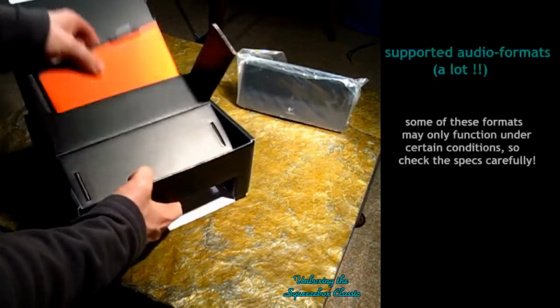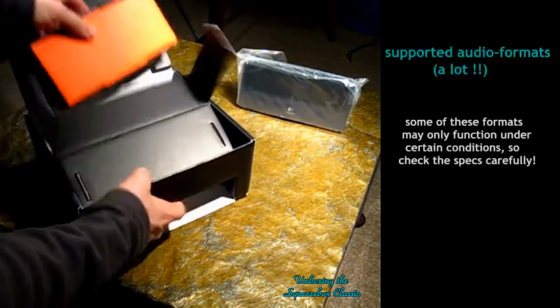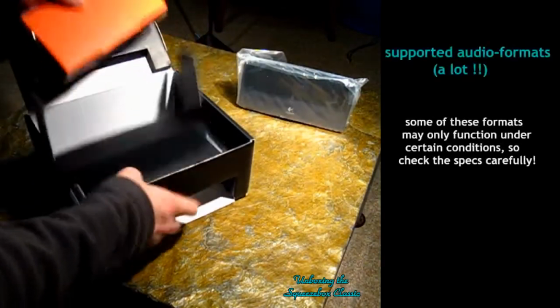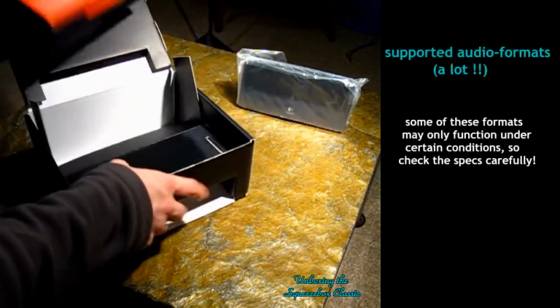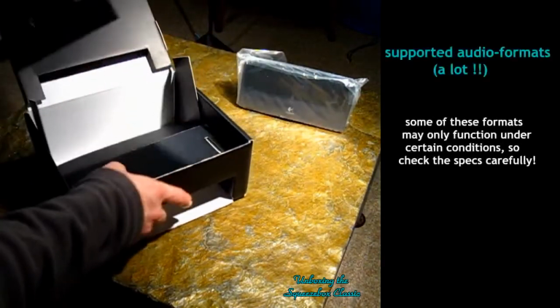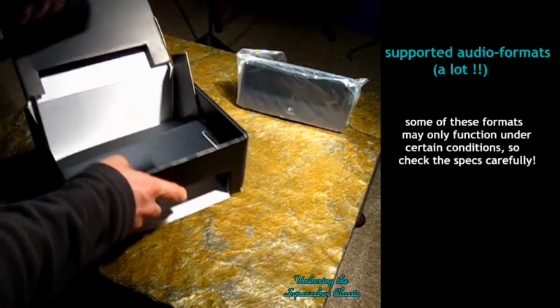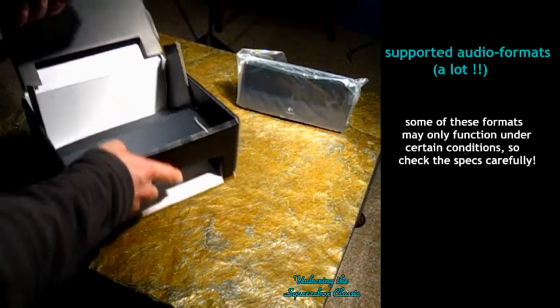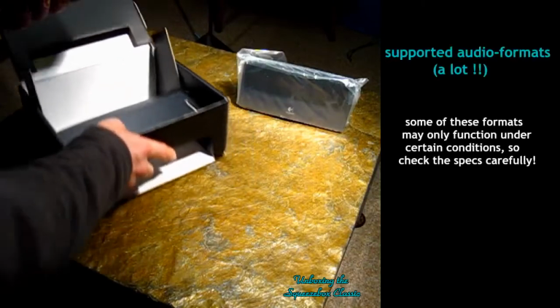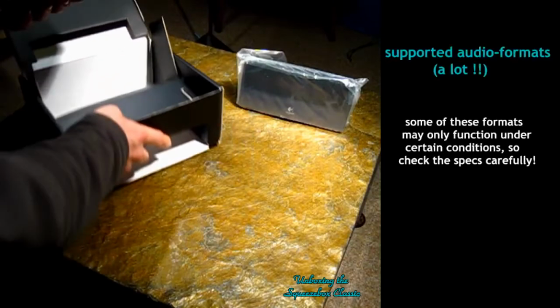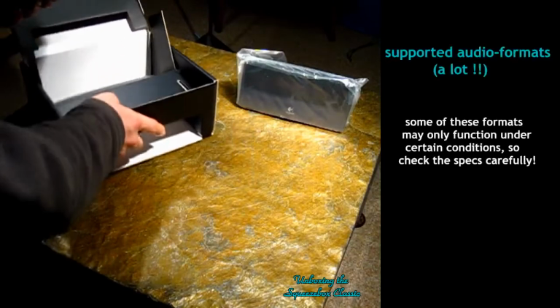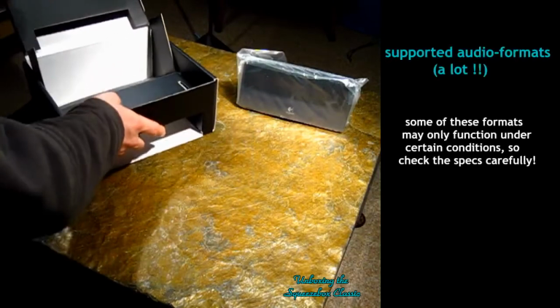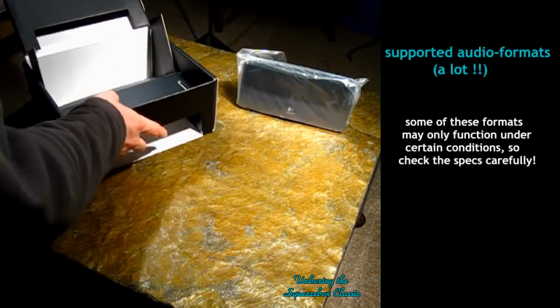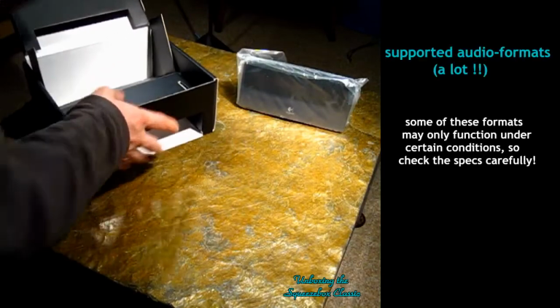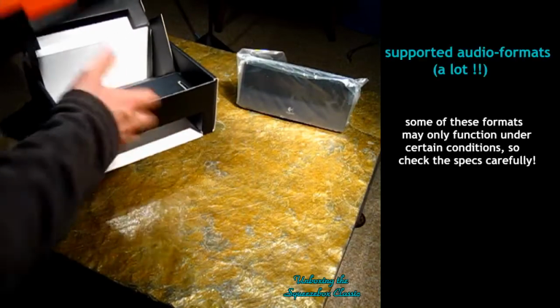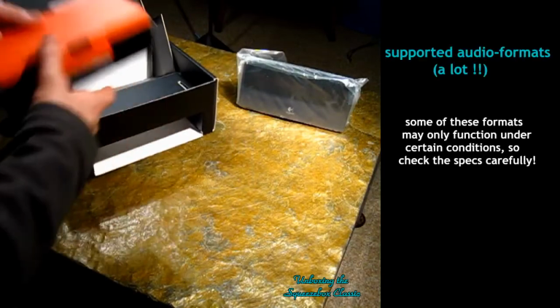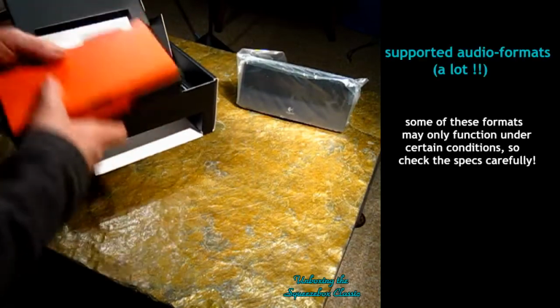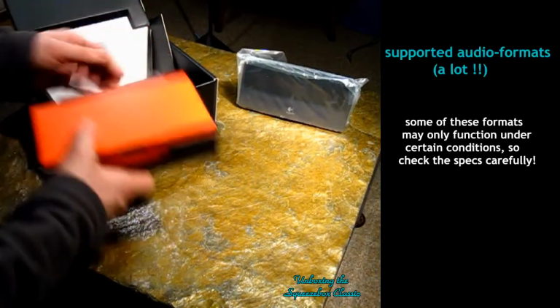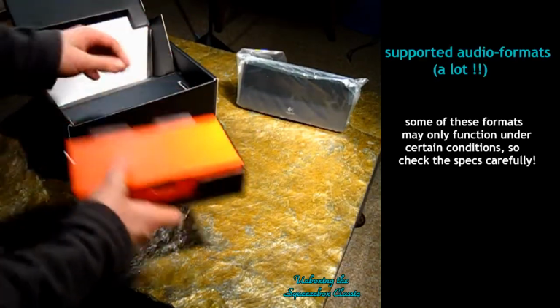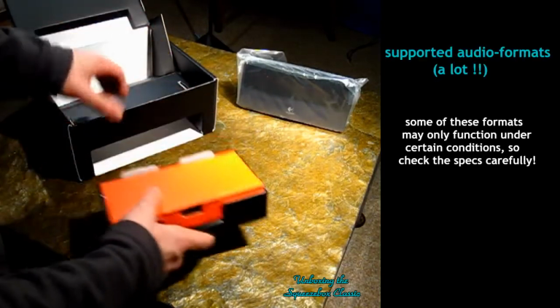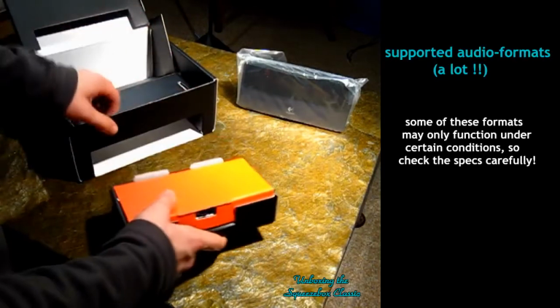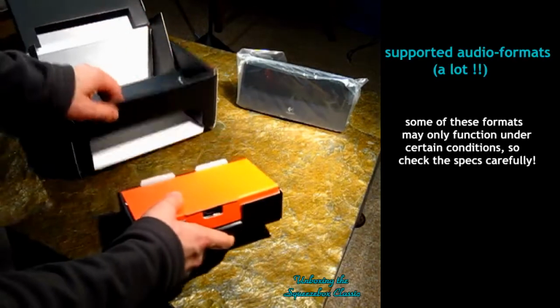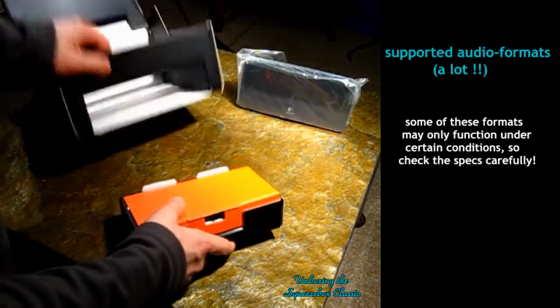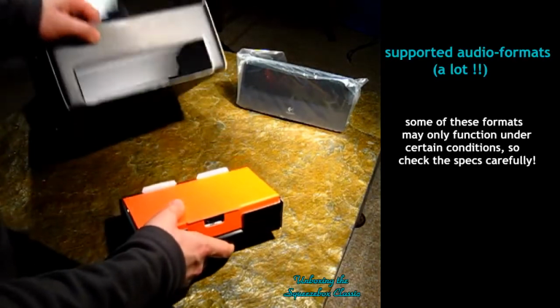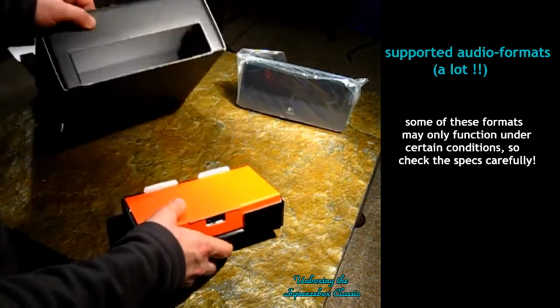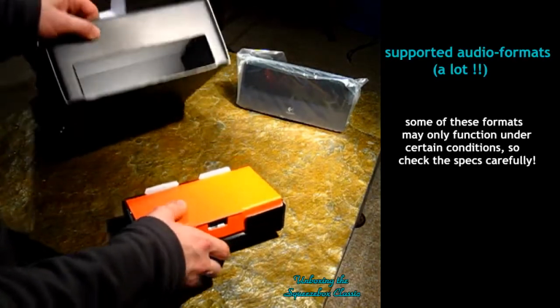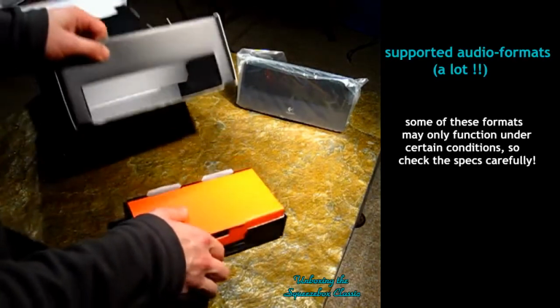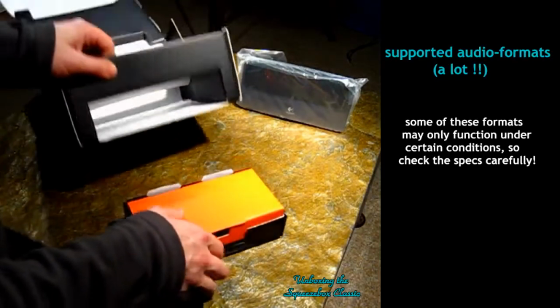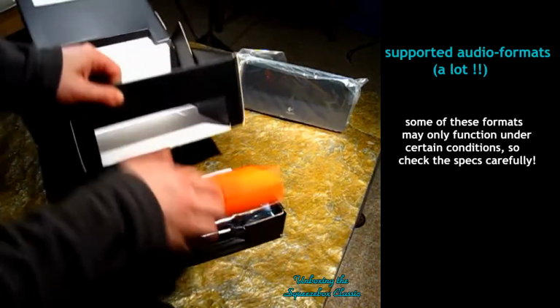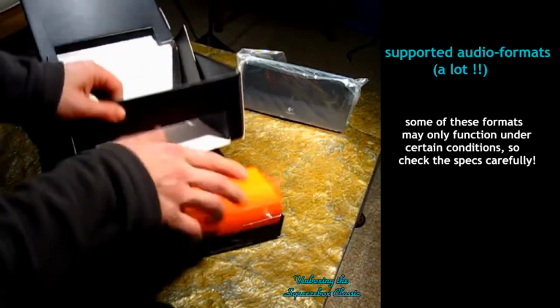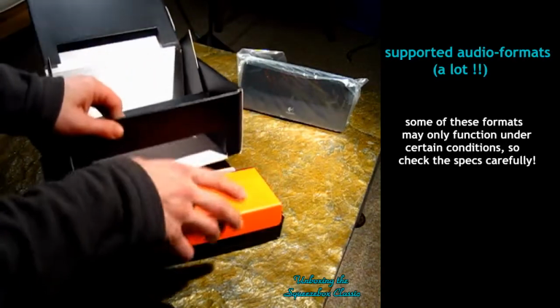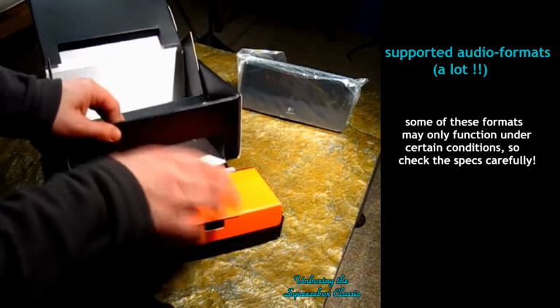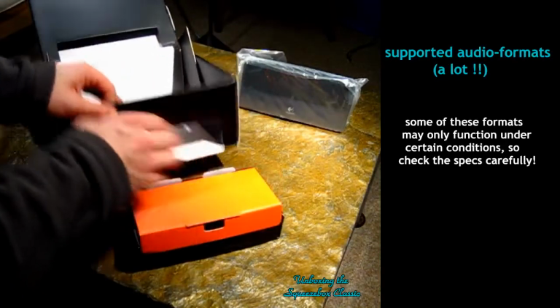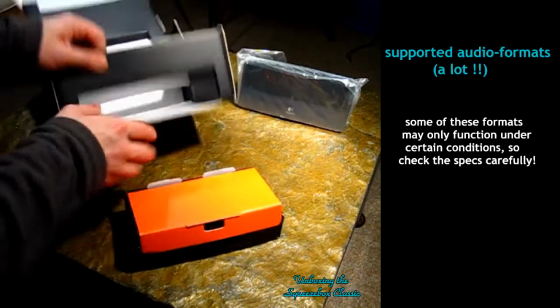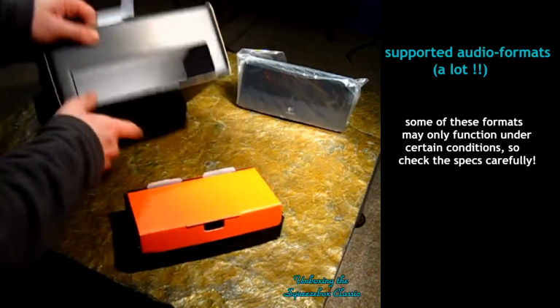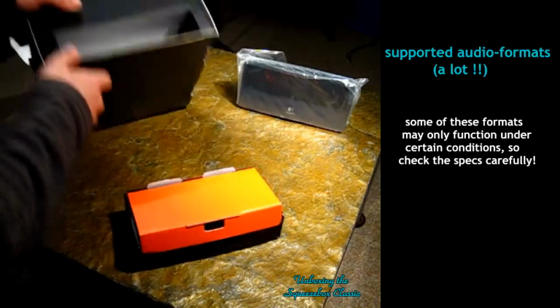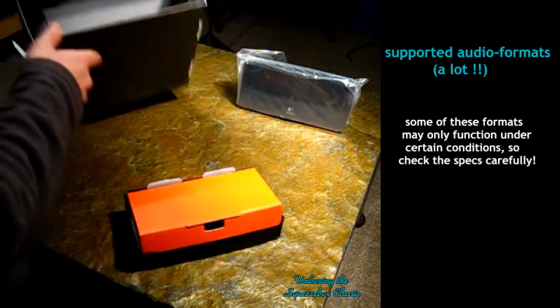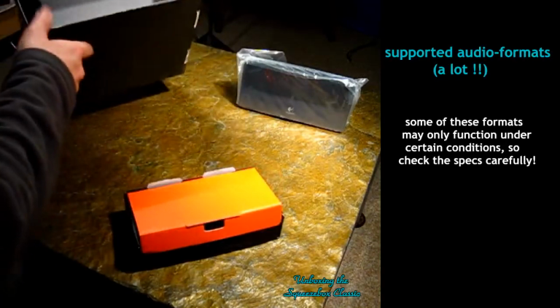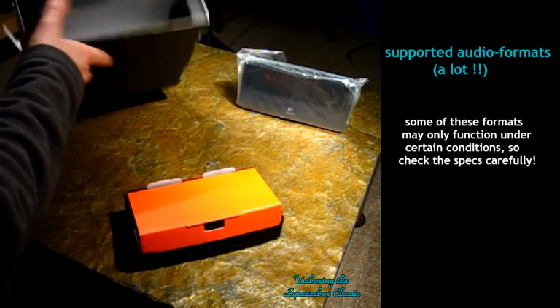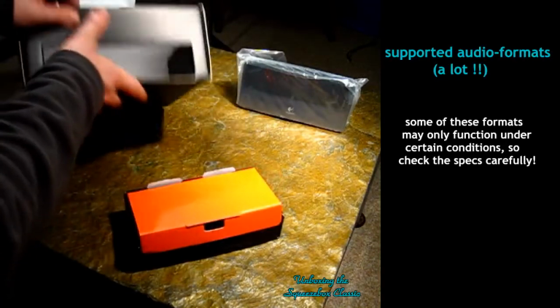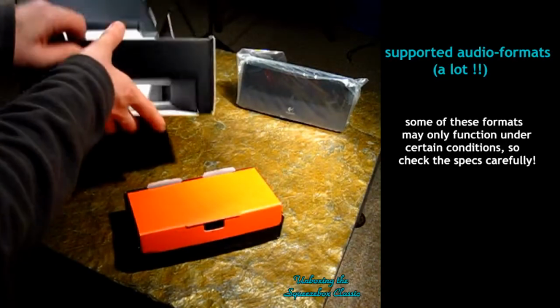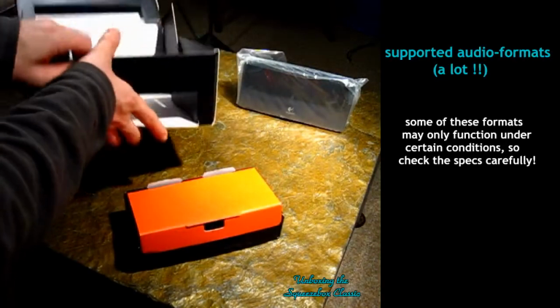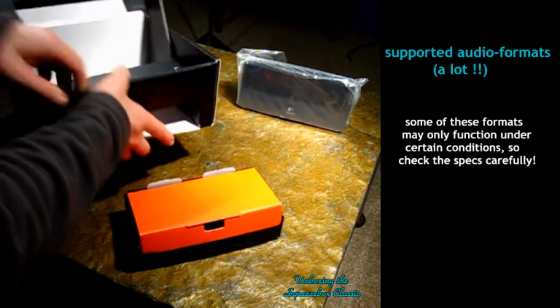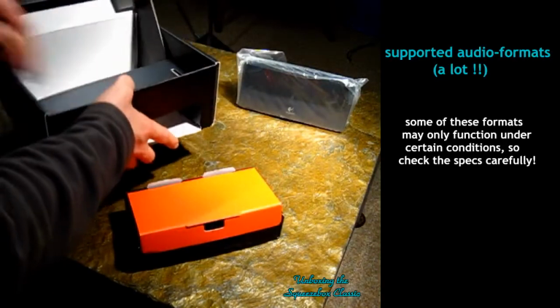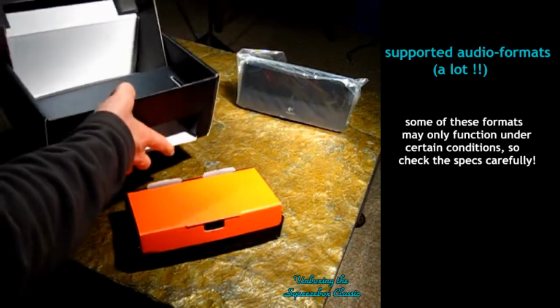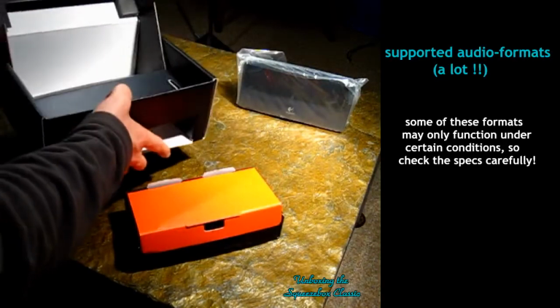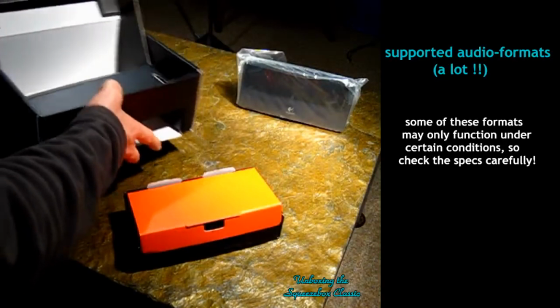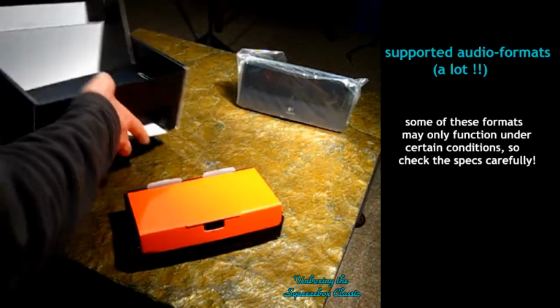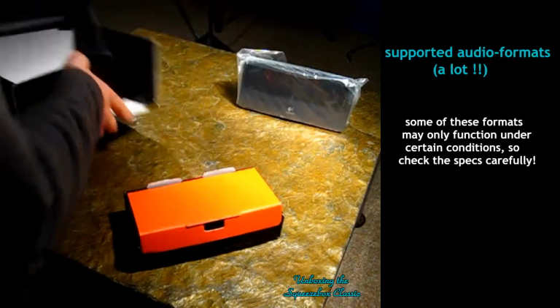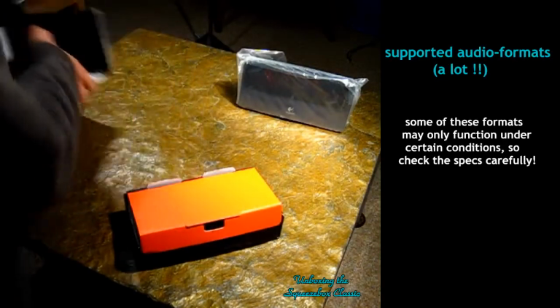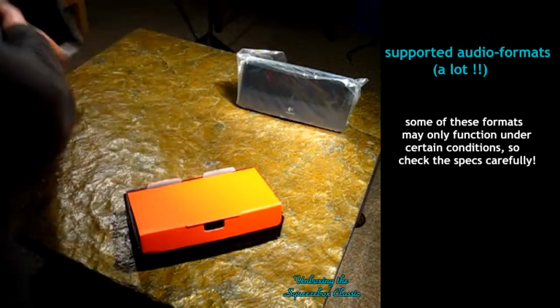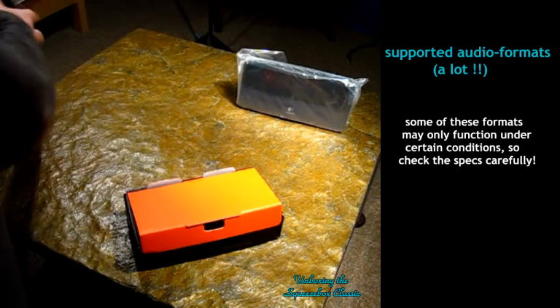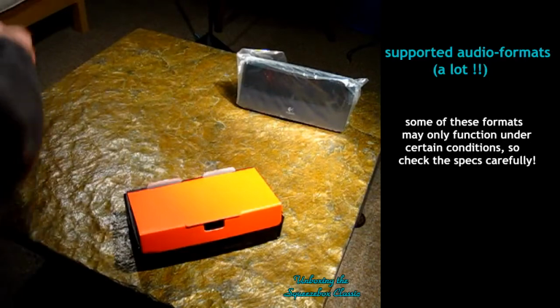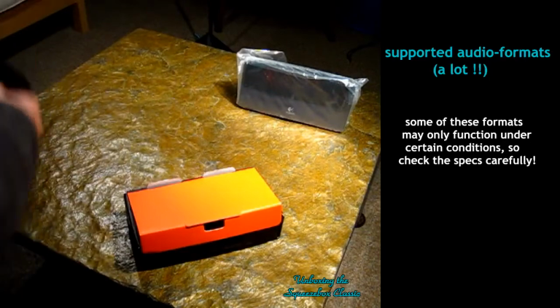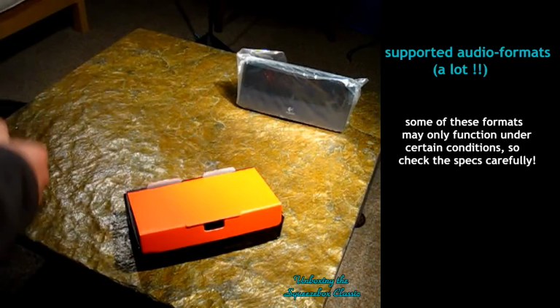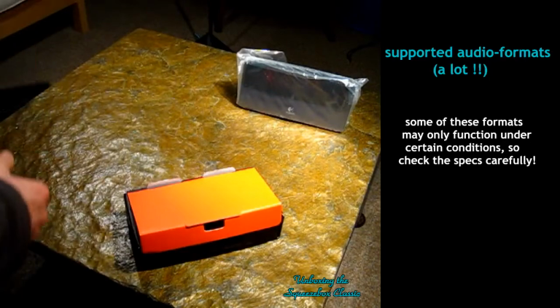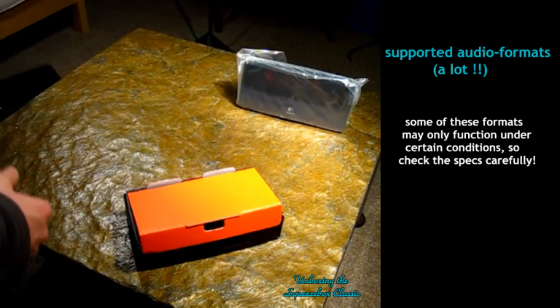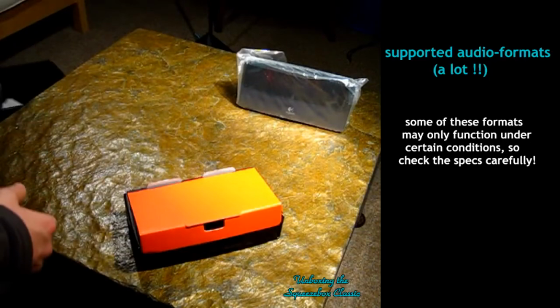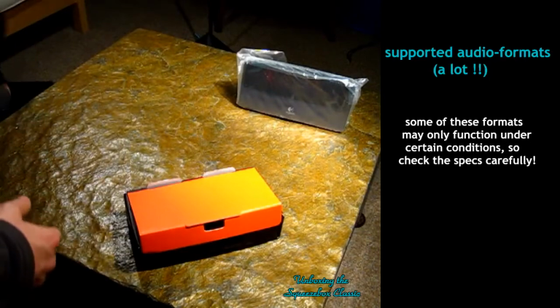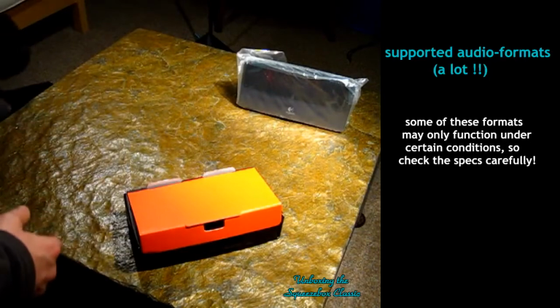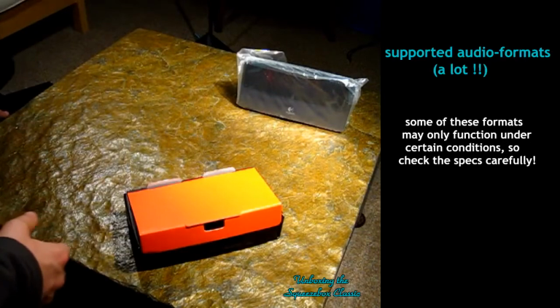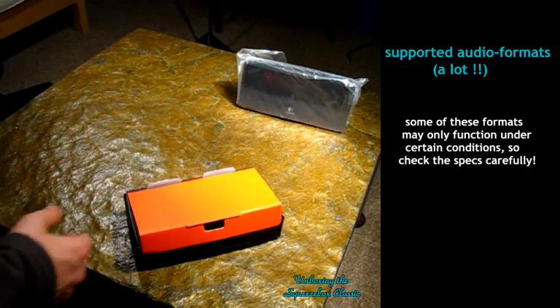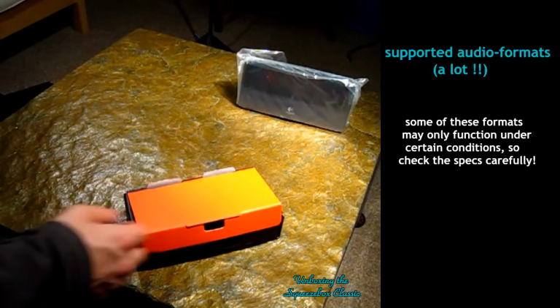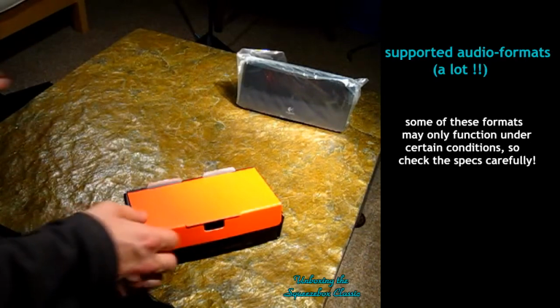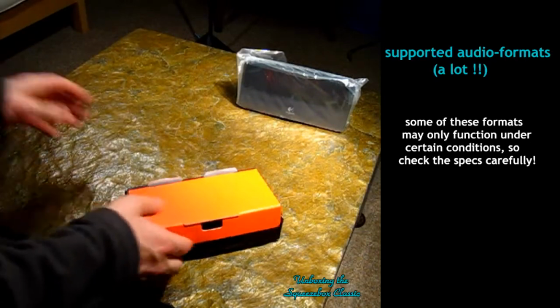Another little box in it — some extra accessories. Guess this one is empty now, so put that away.